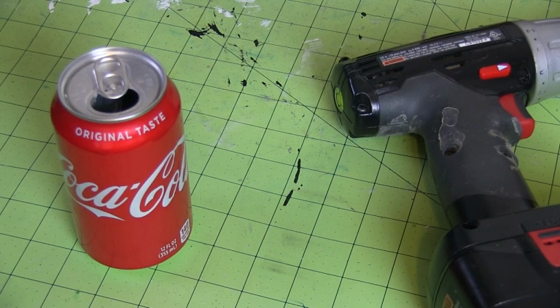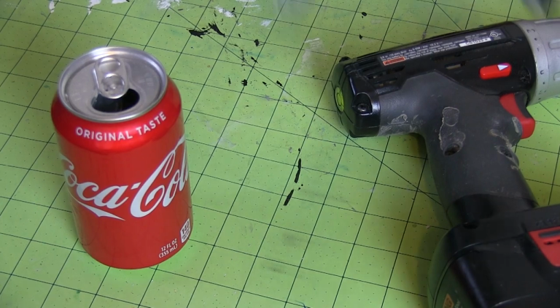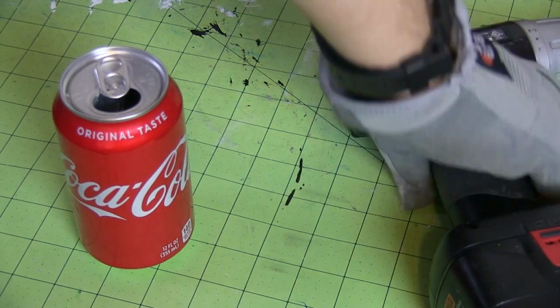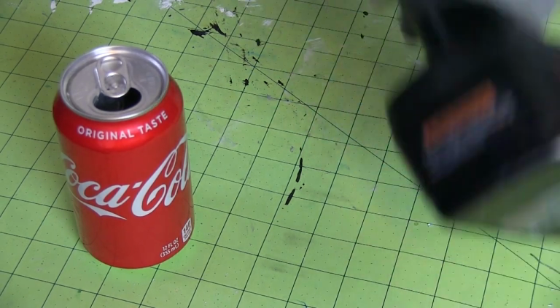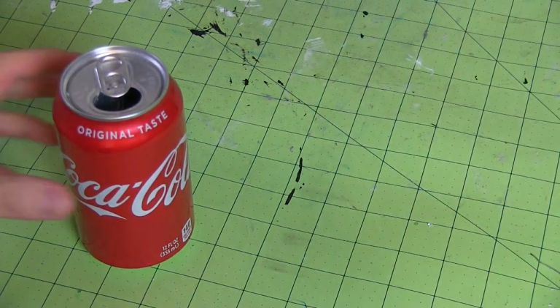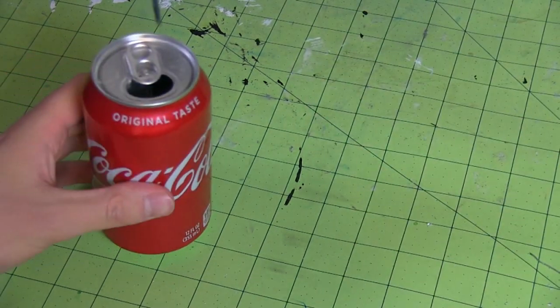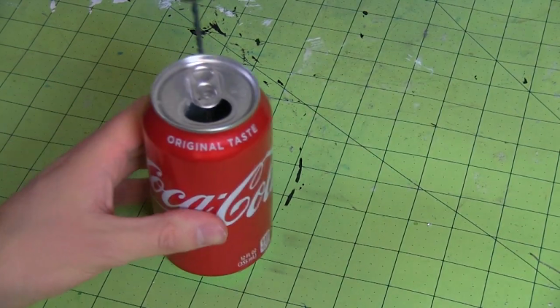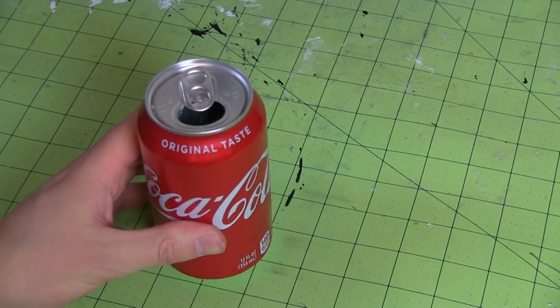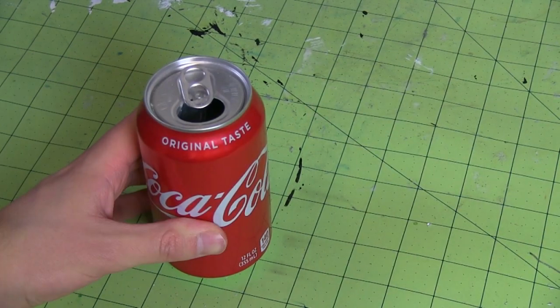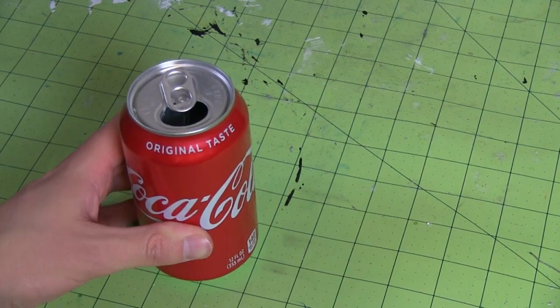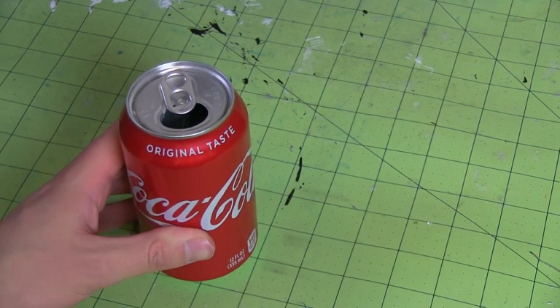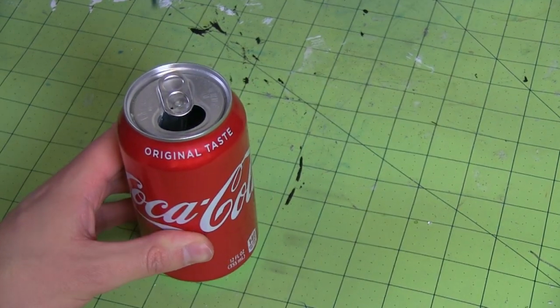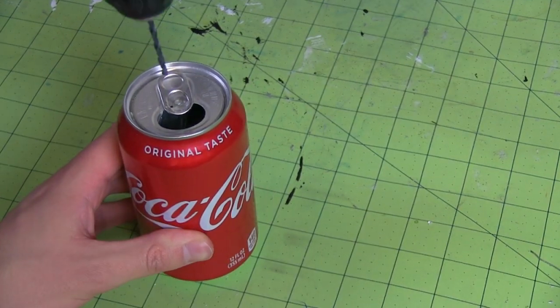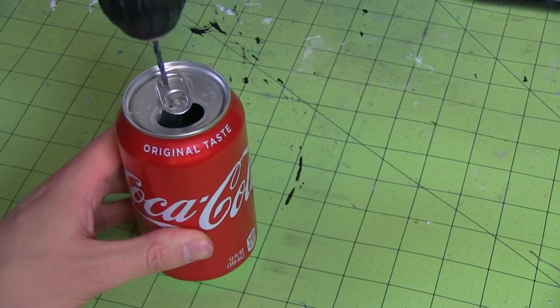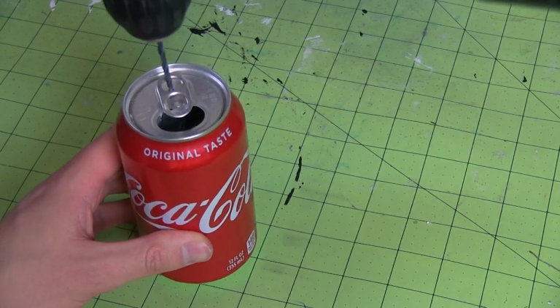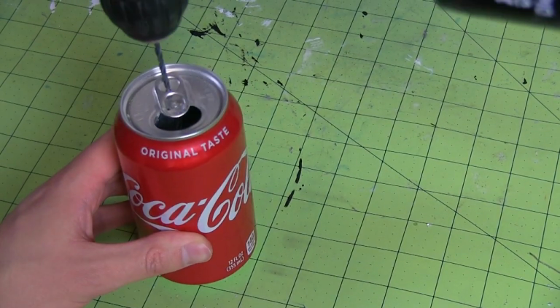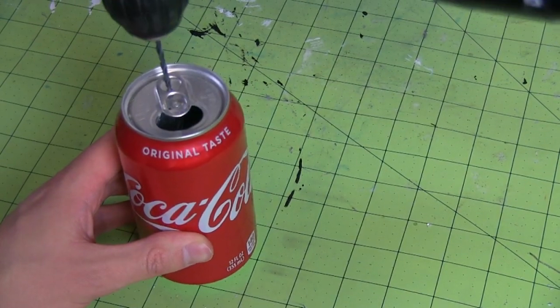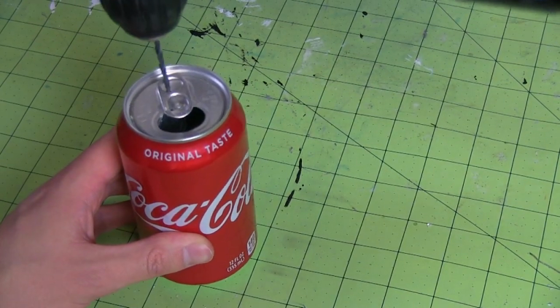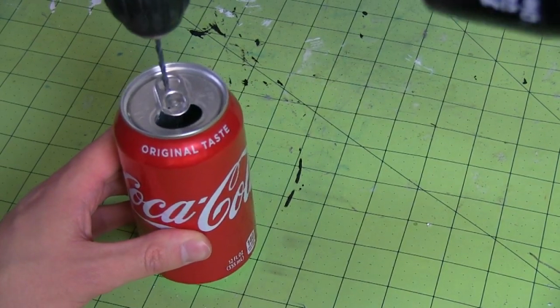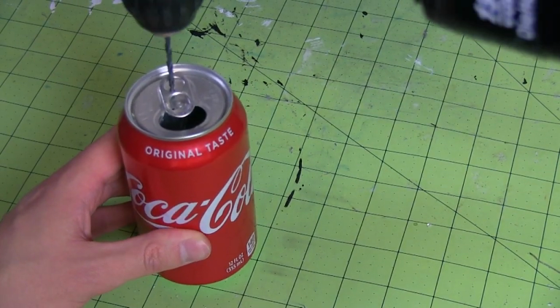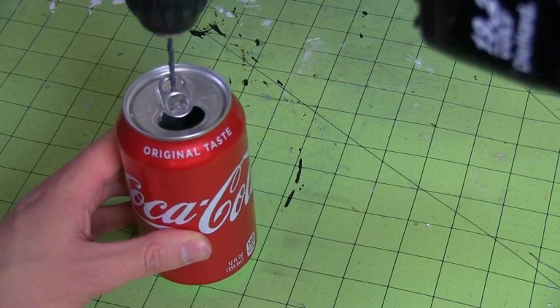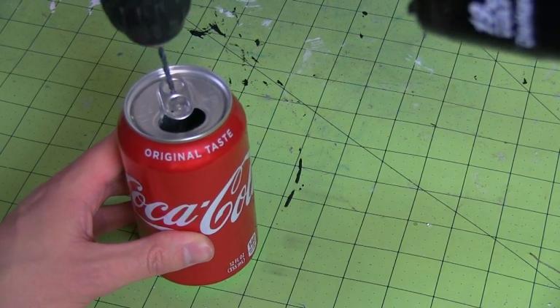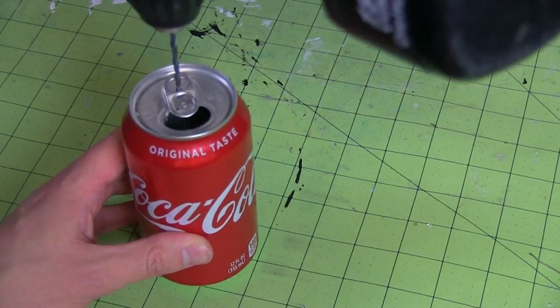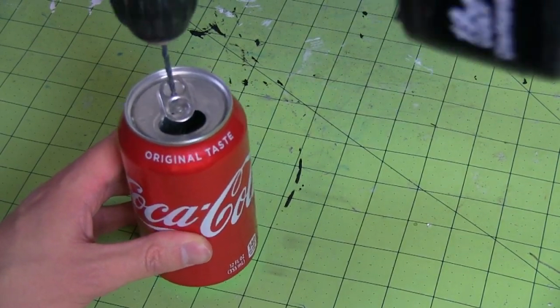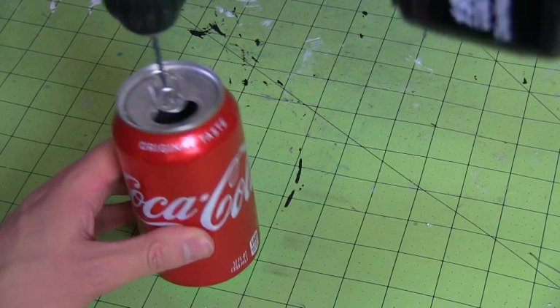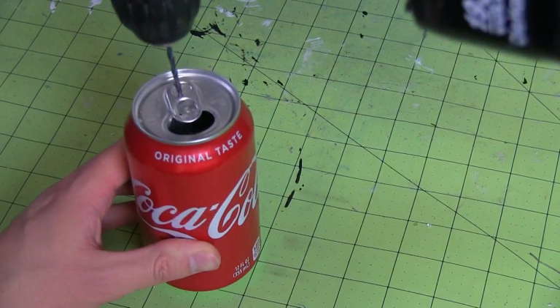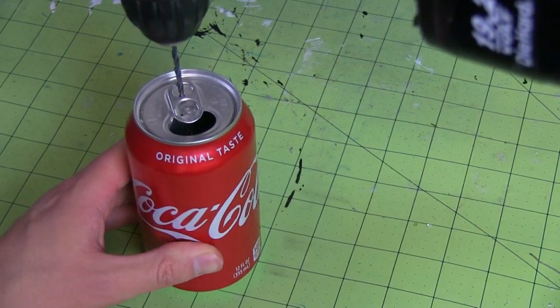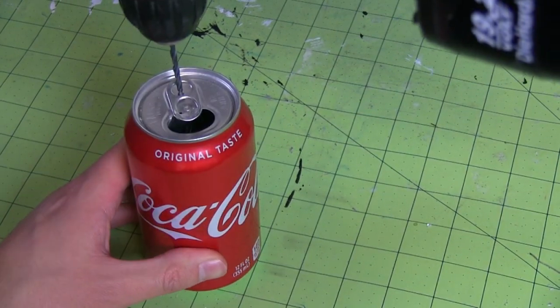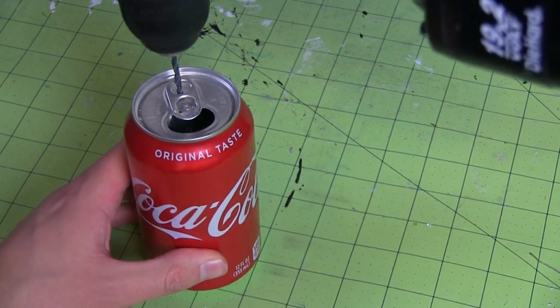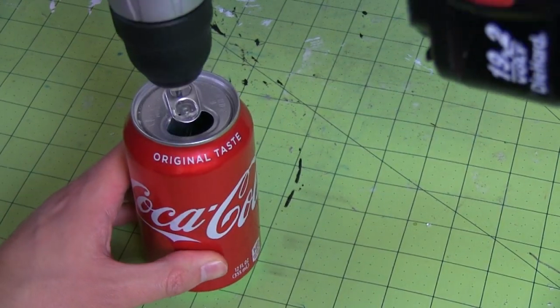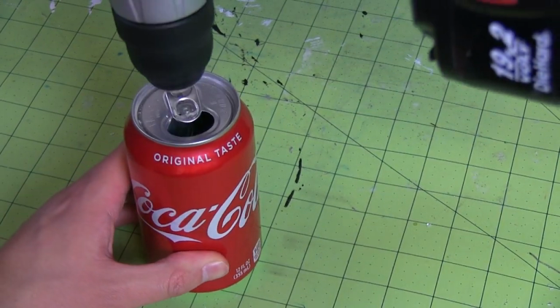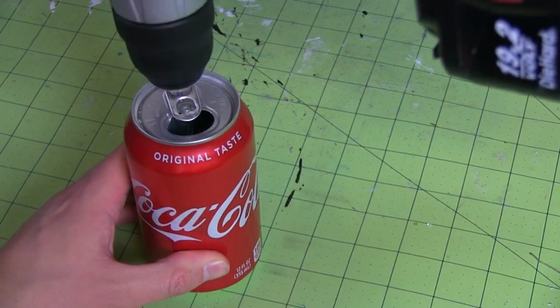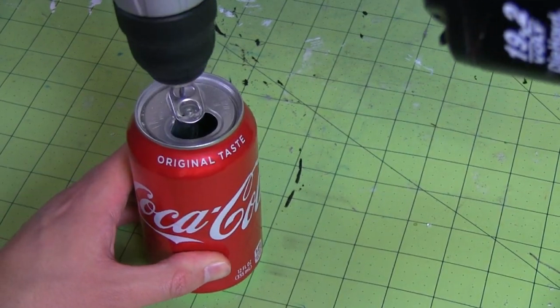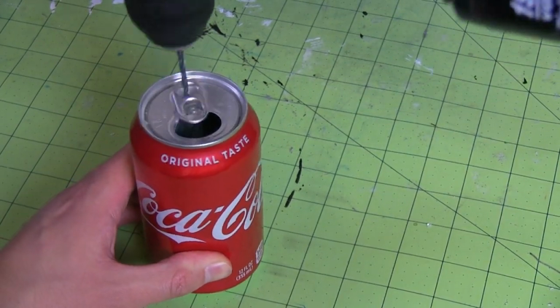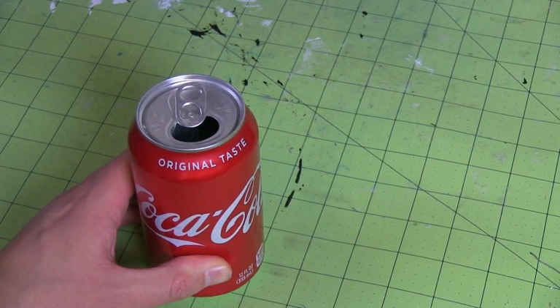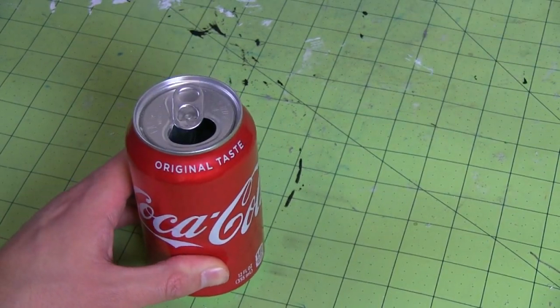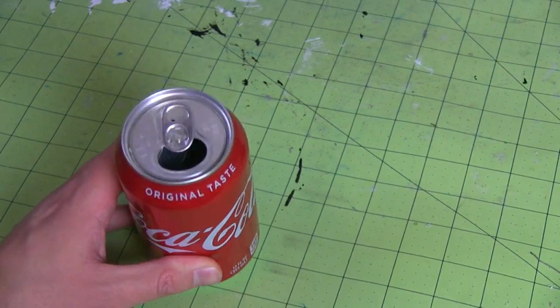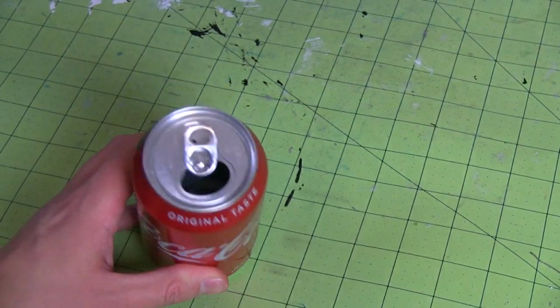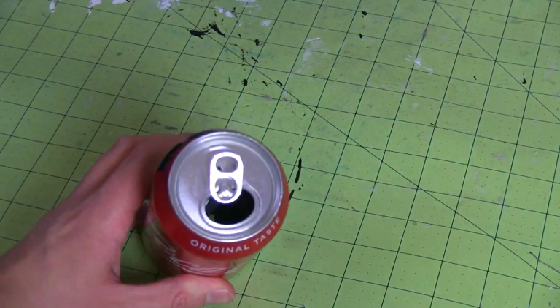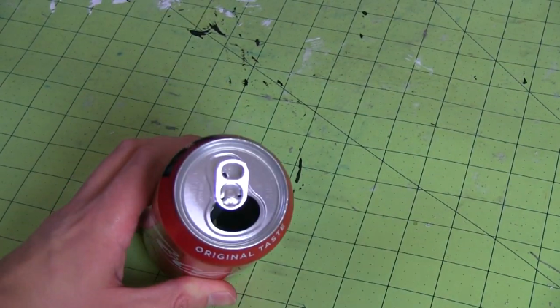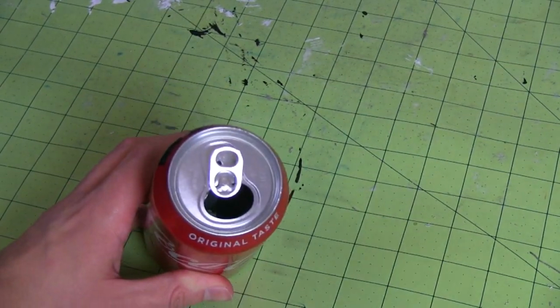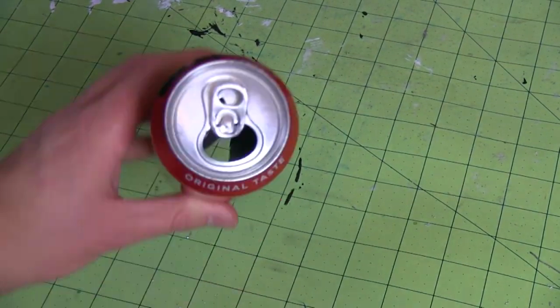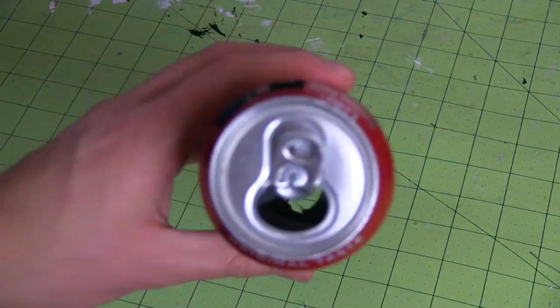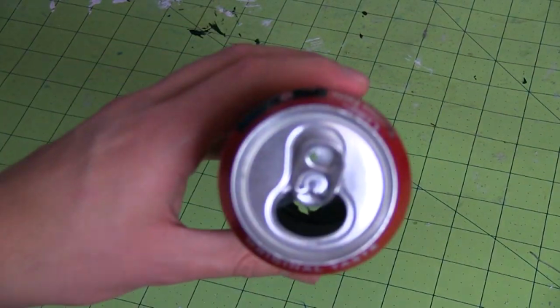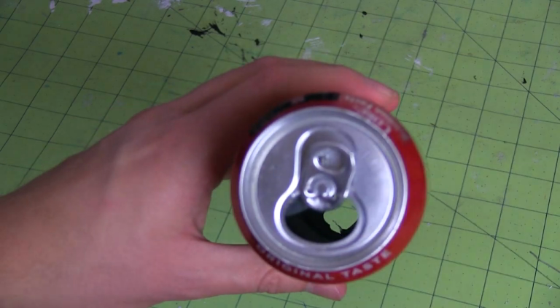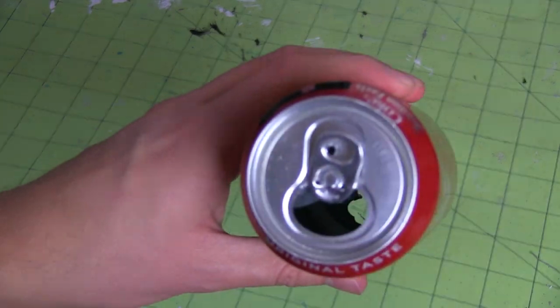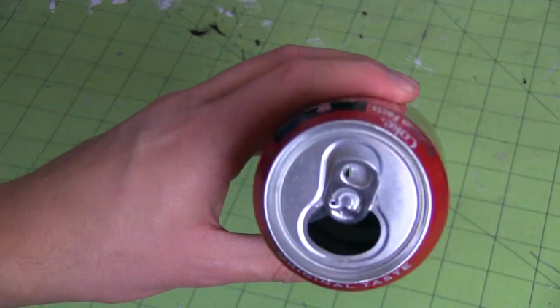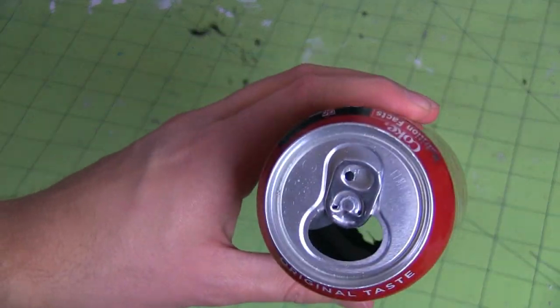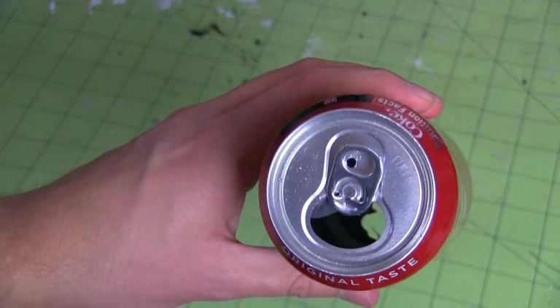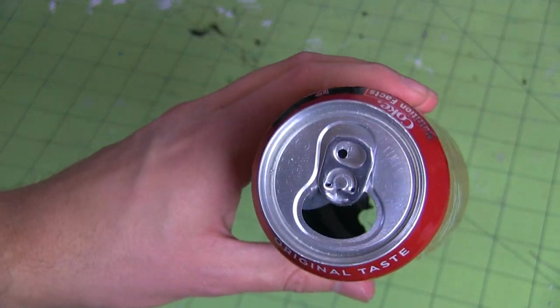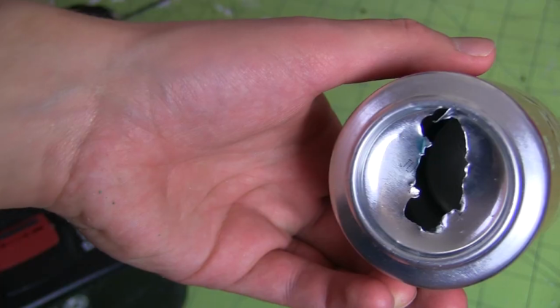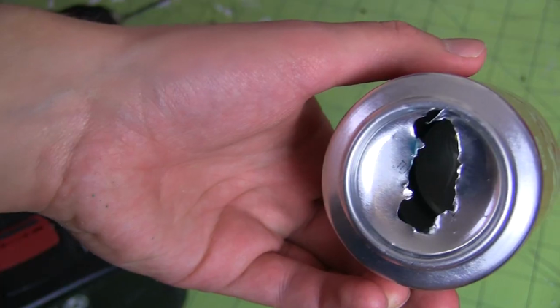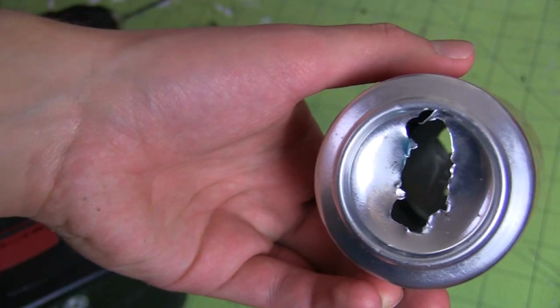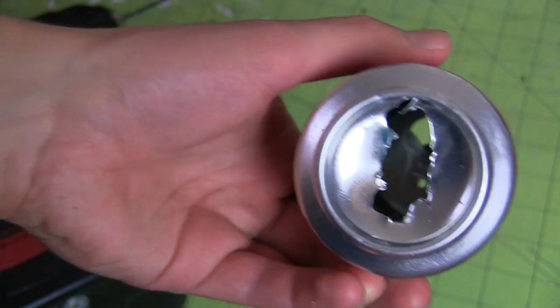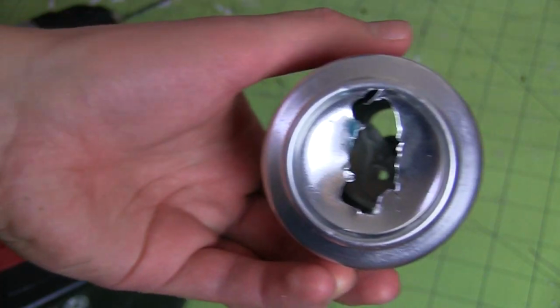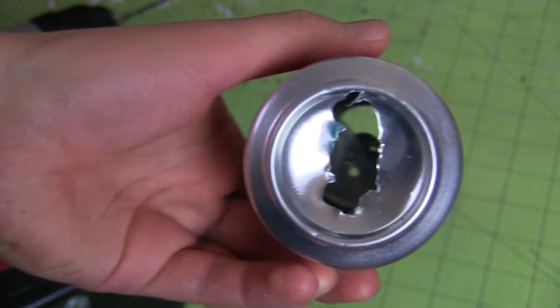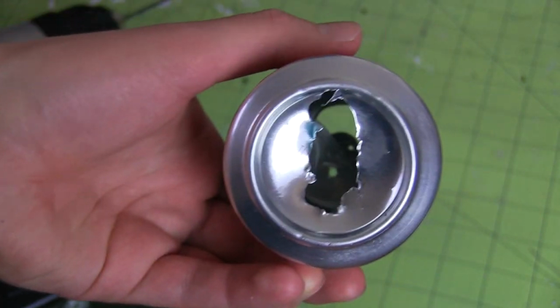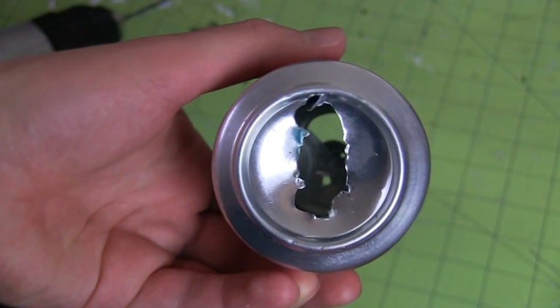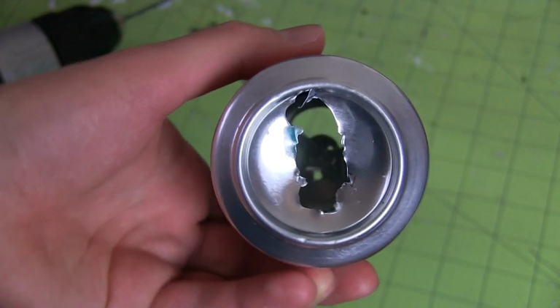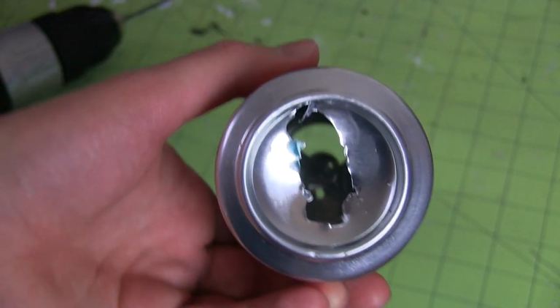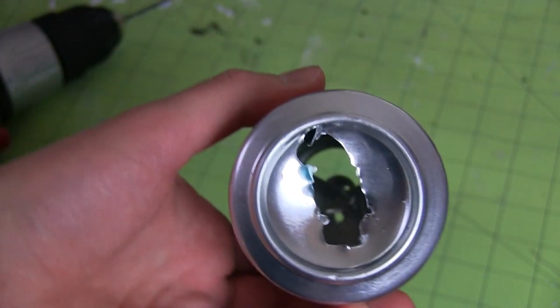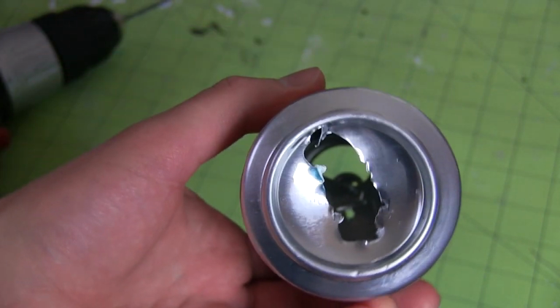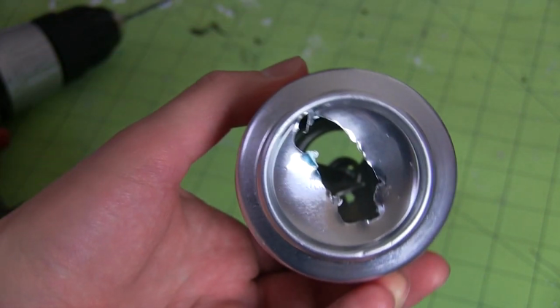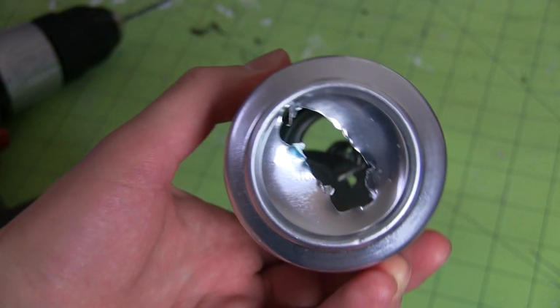It's the same but different. So first I got a couple of empty coke cans. I rinsed them out and drilled a small hole in the top and a much larger one in the bottom. I used pliers to widen the bottom hole.